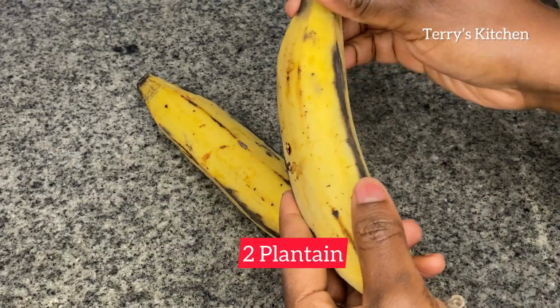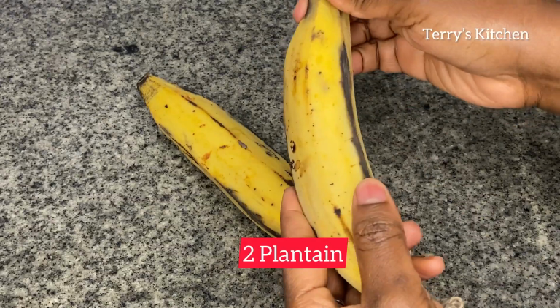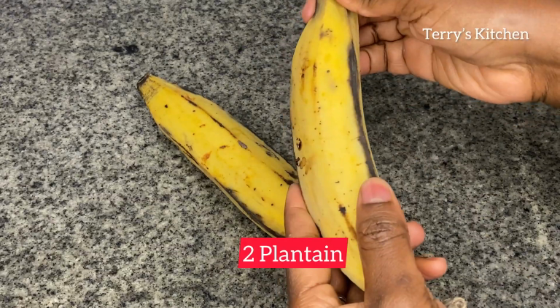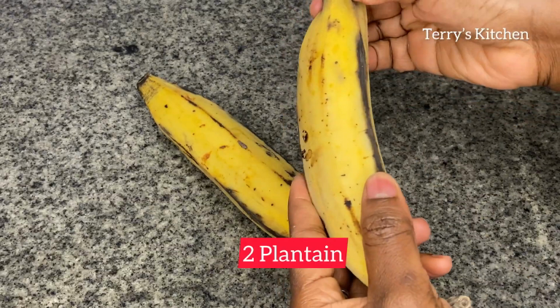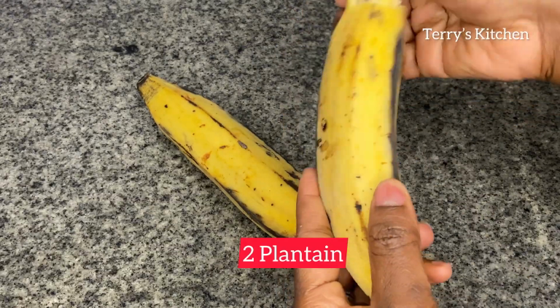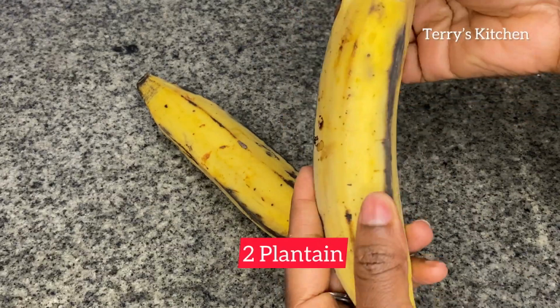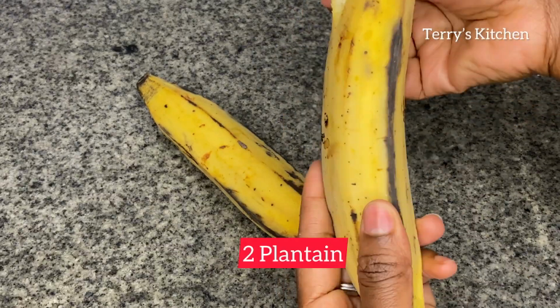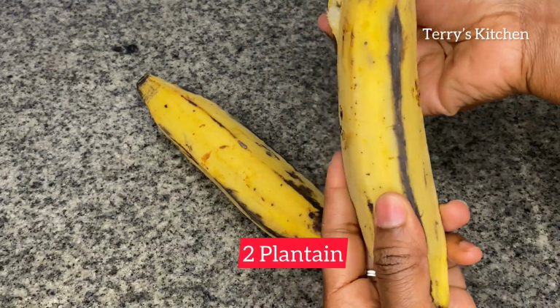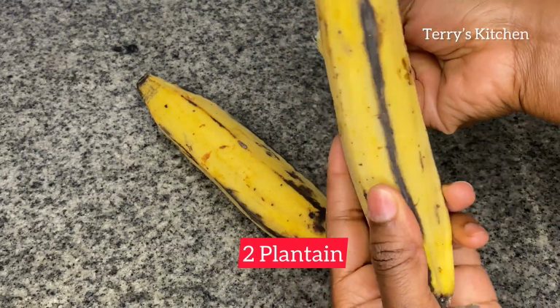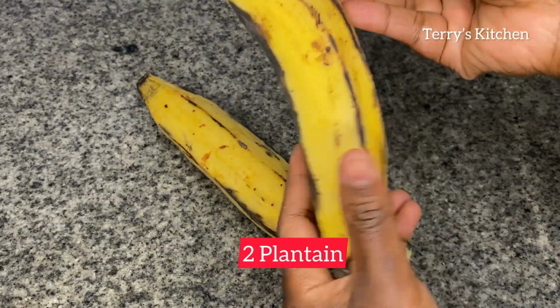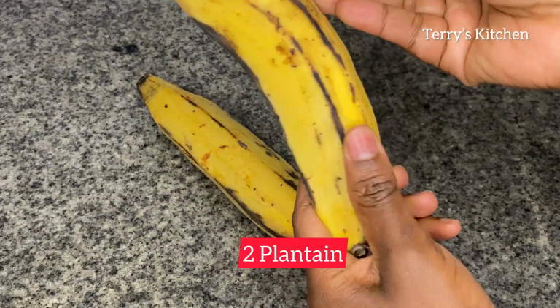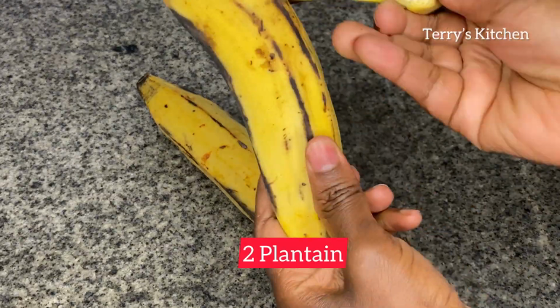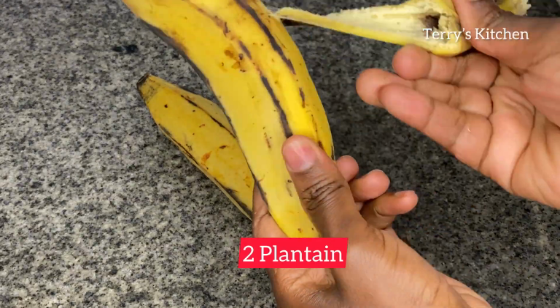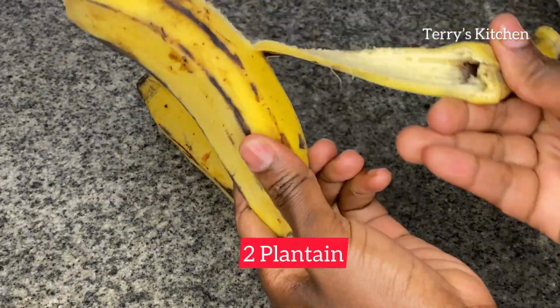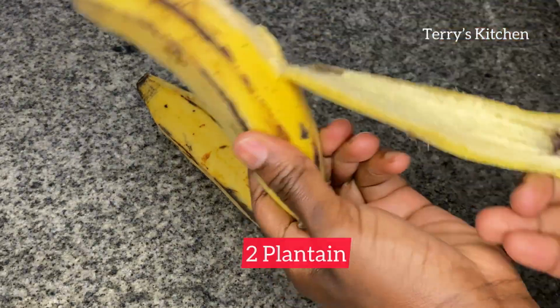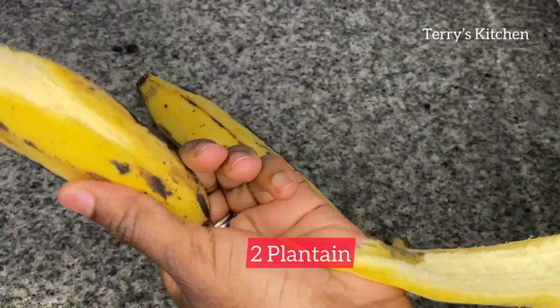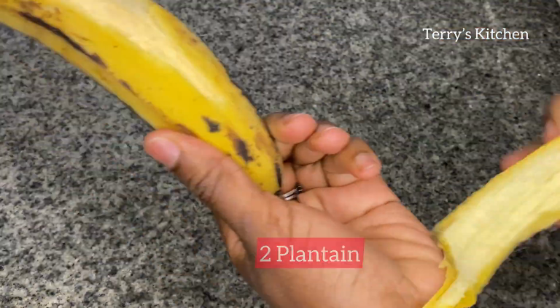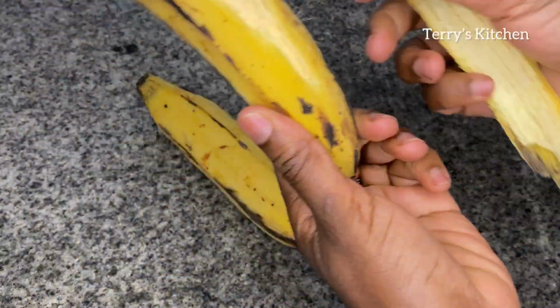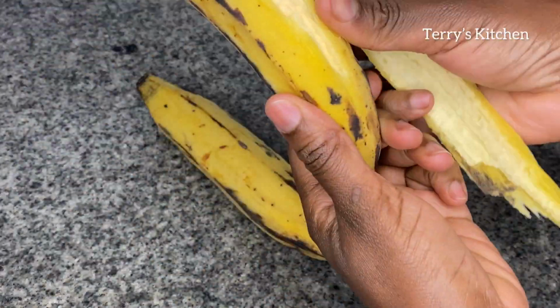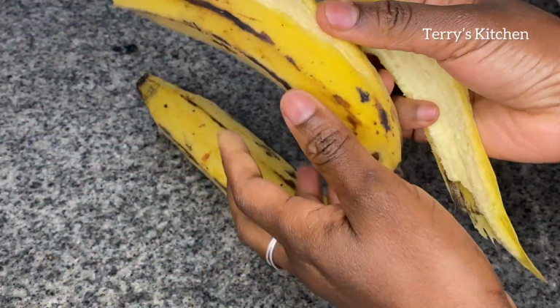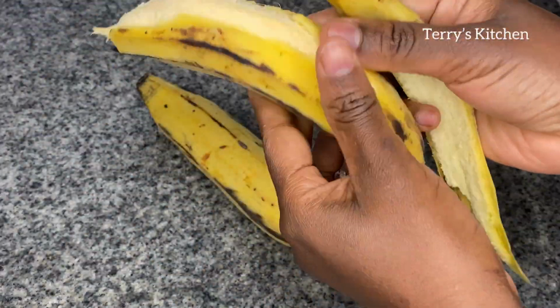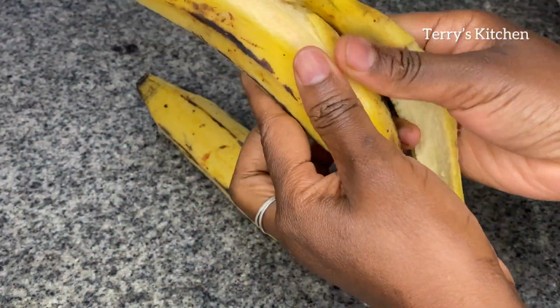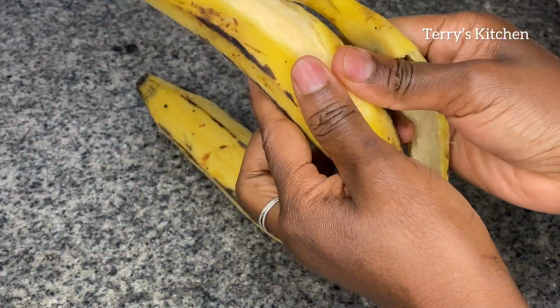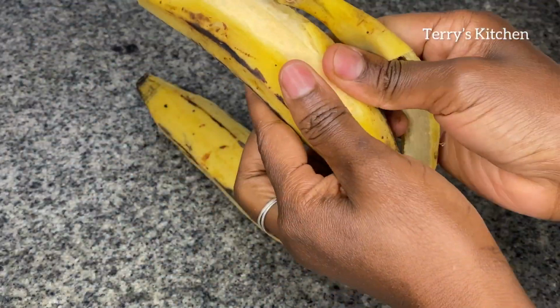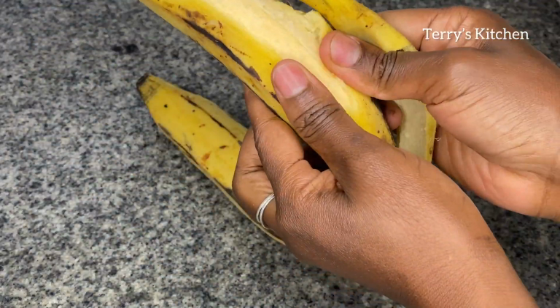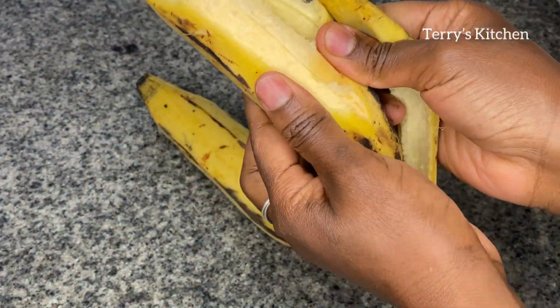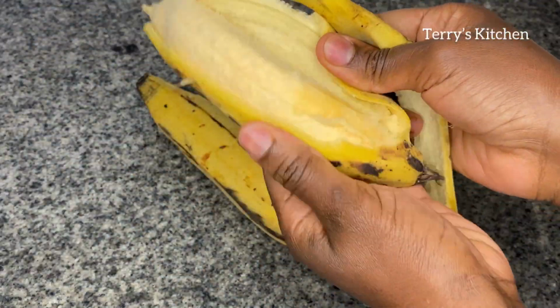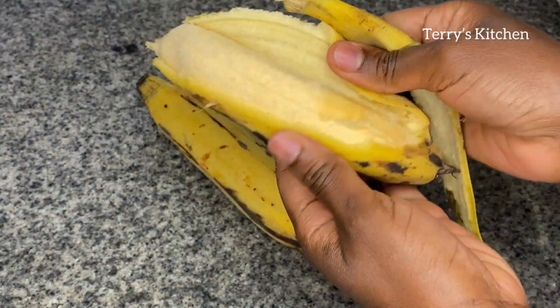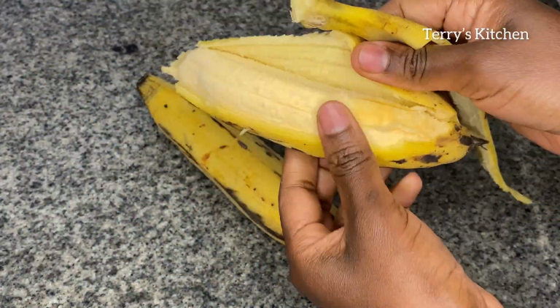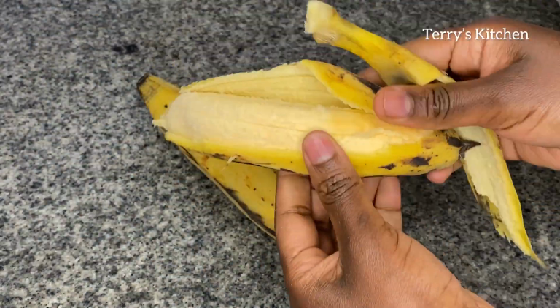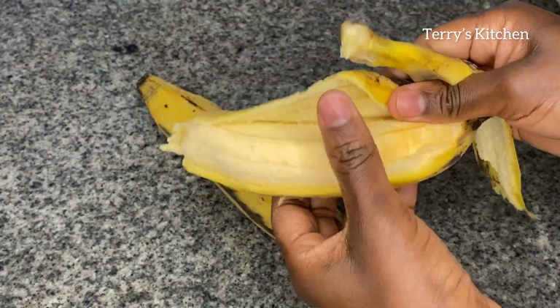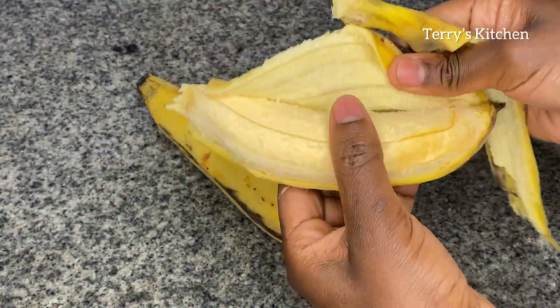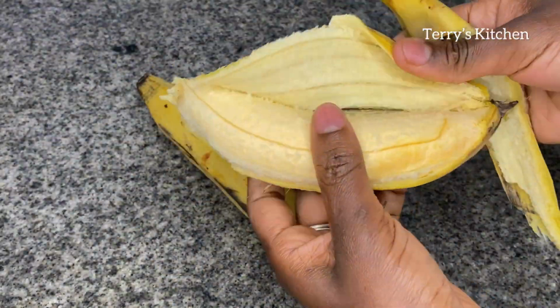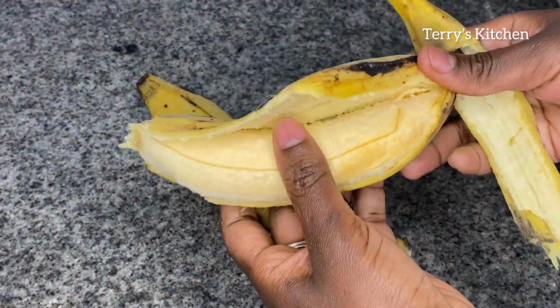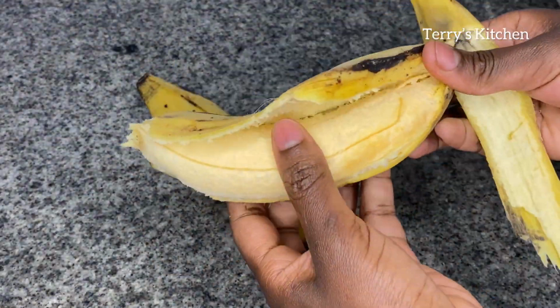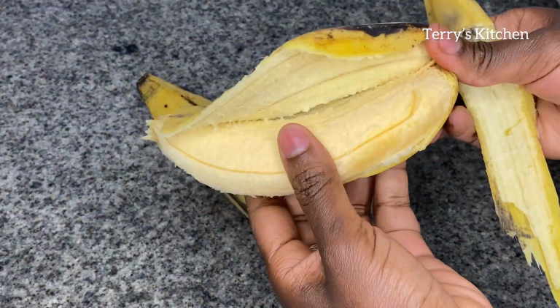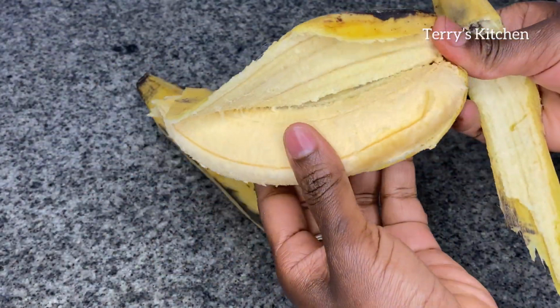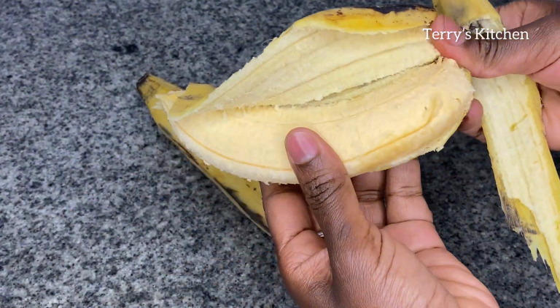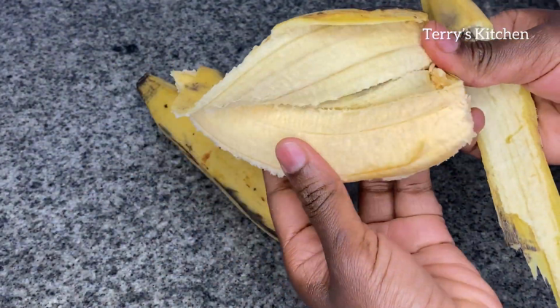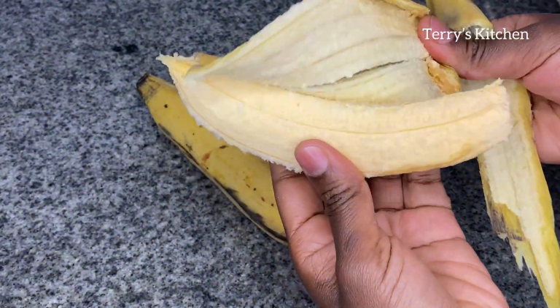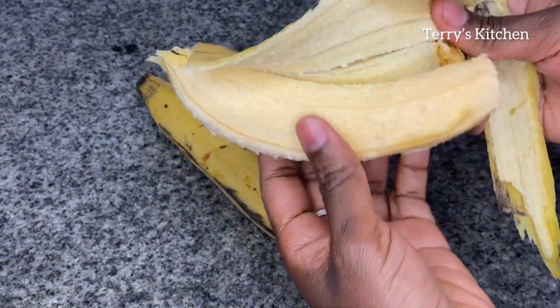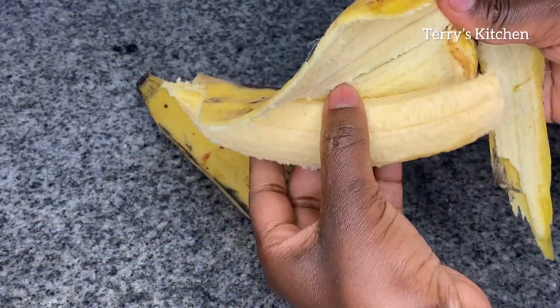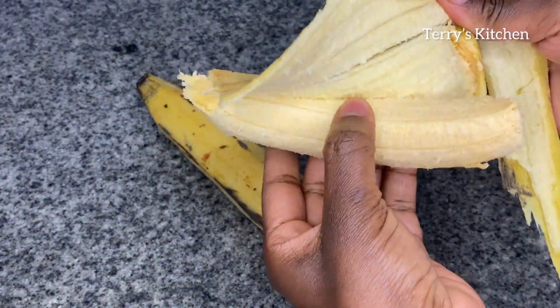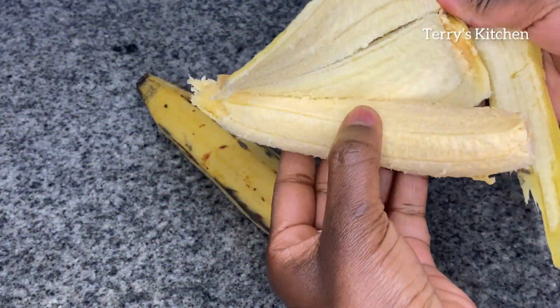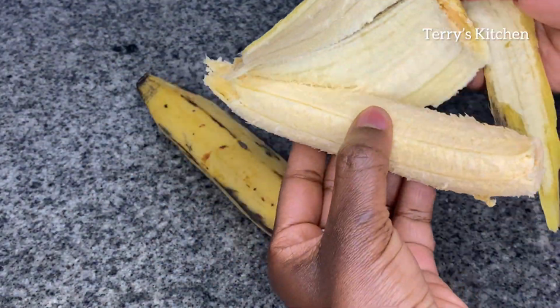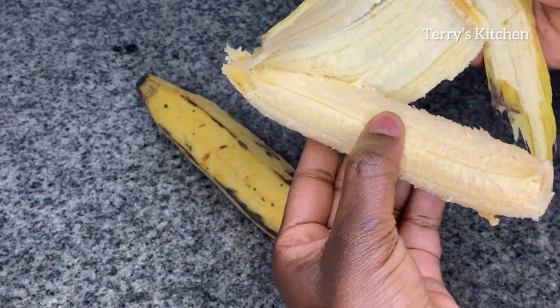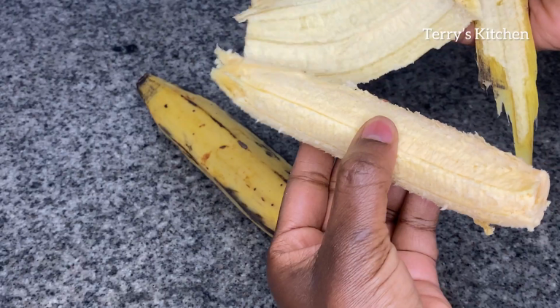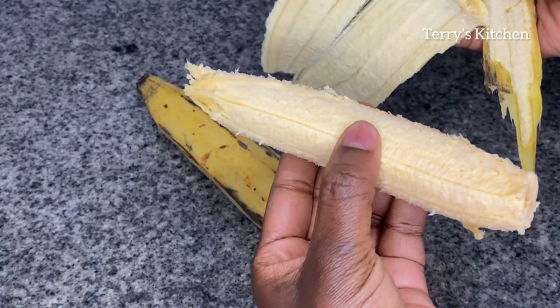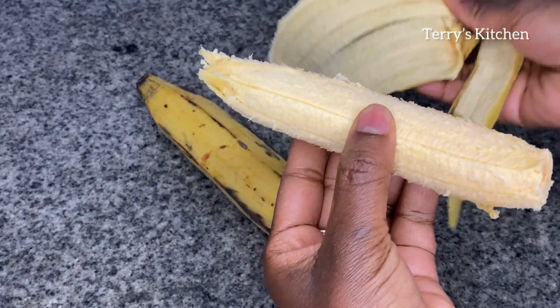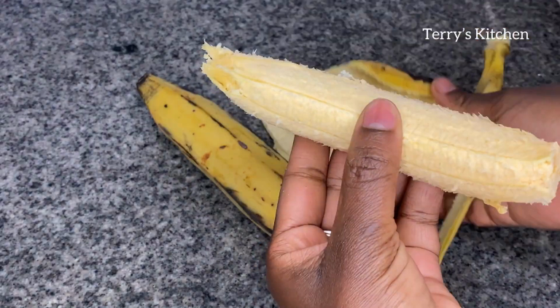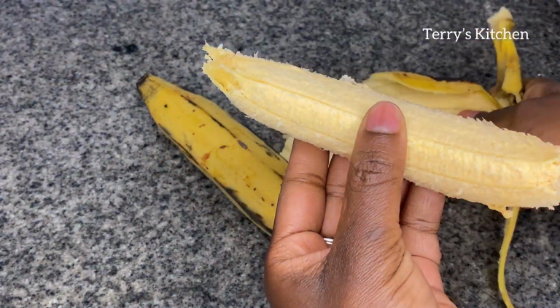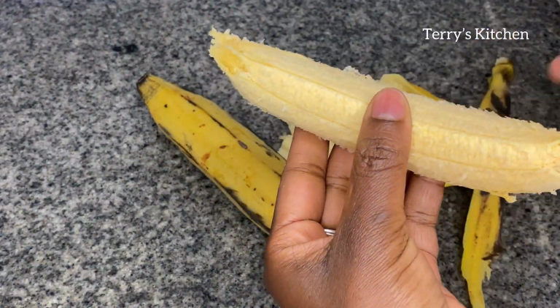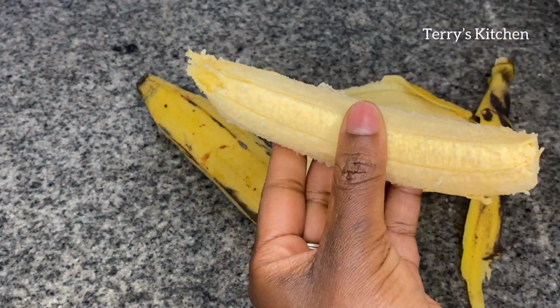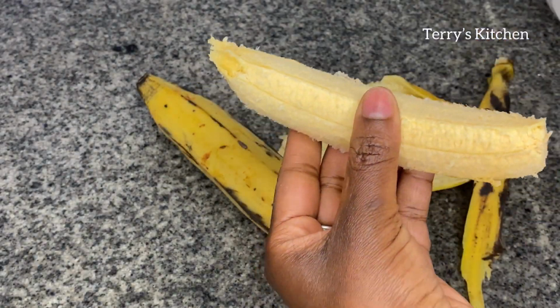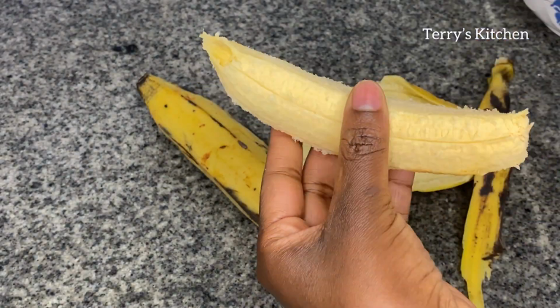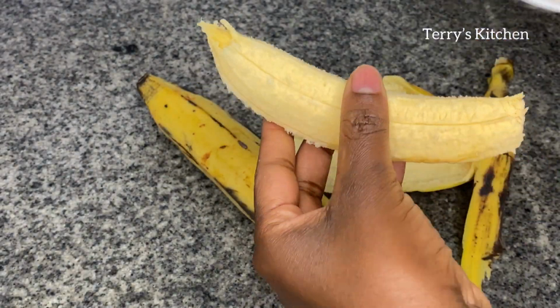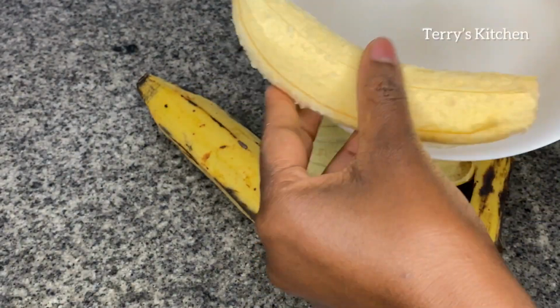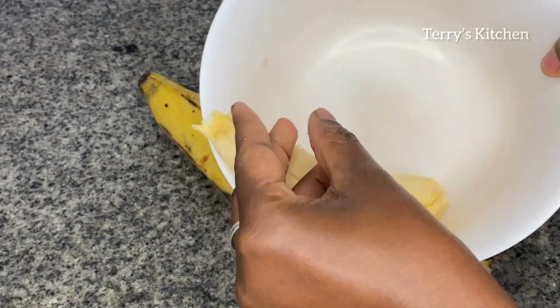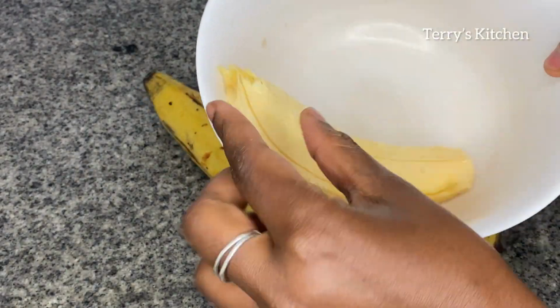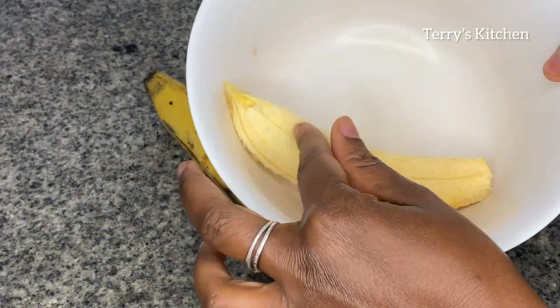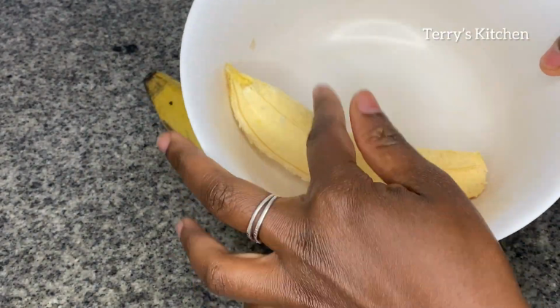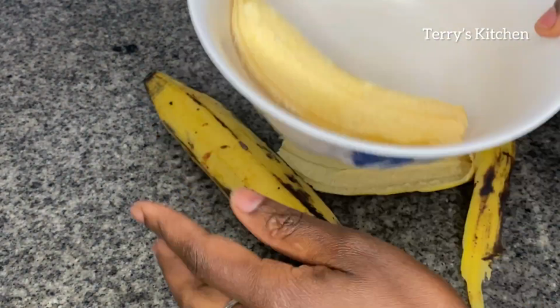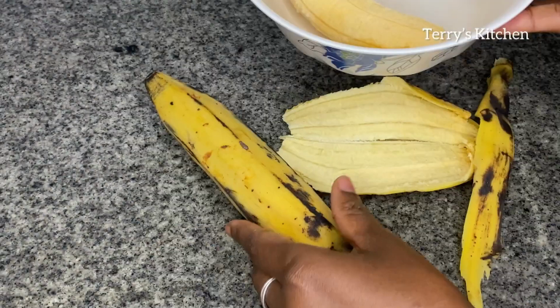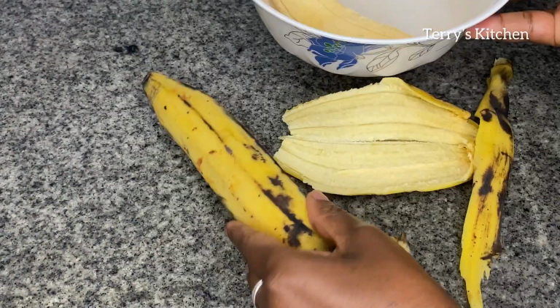For this recipe, you'll need two plantains. Make sure they're ripe. You're going to peel them, then transfer them into a bowl and mash them well.